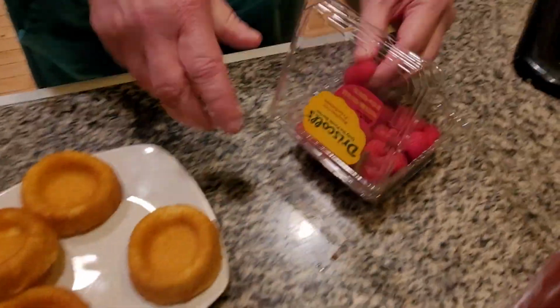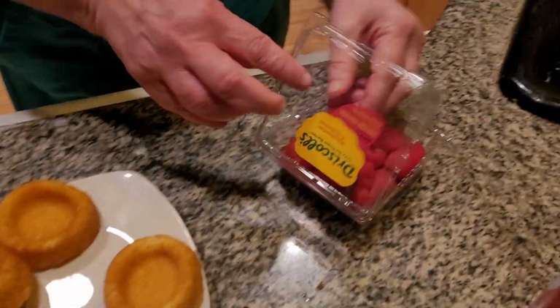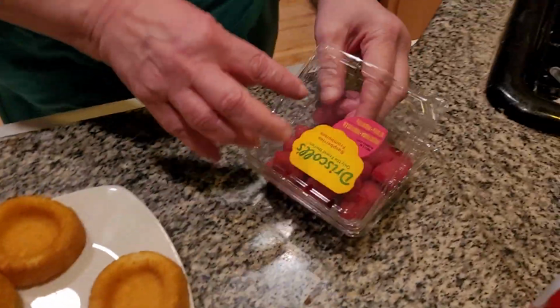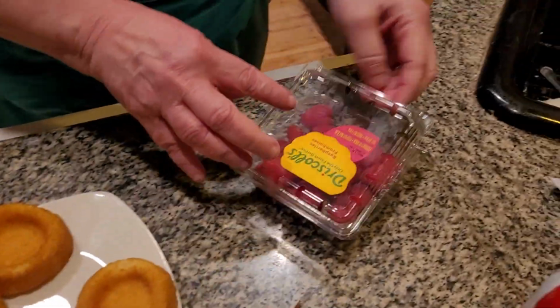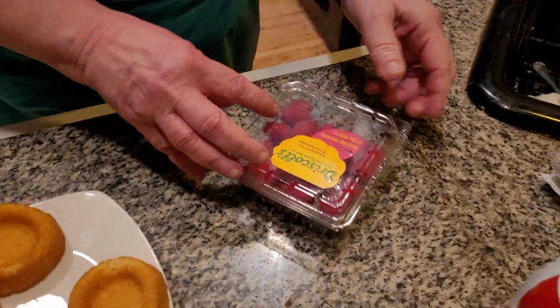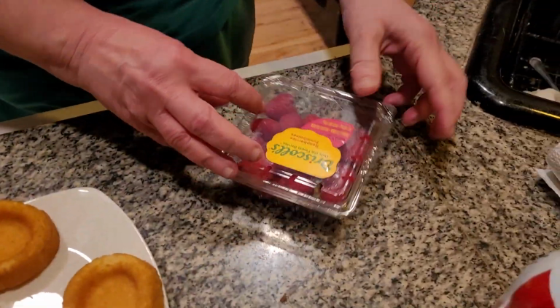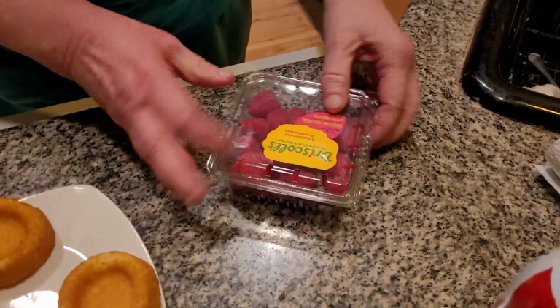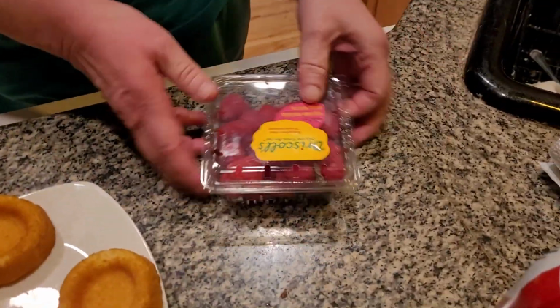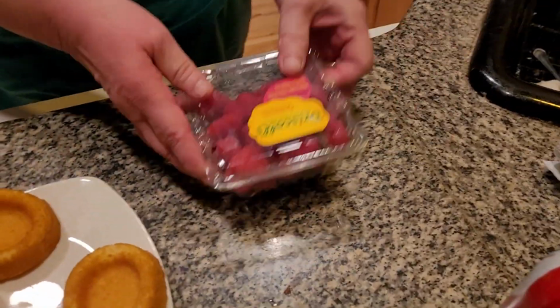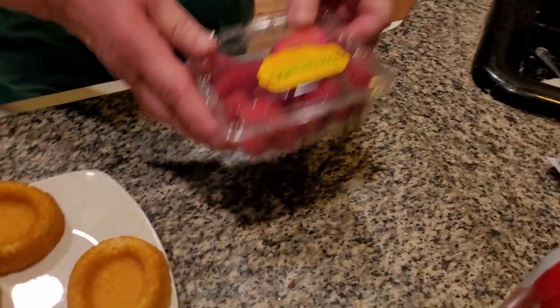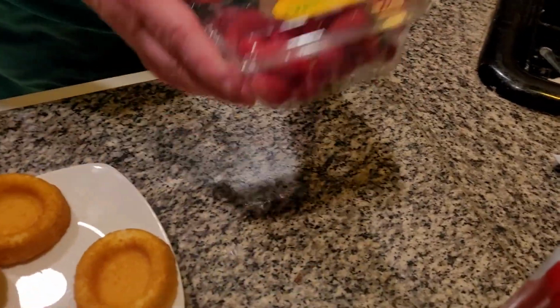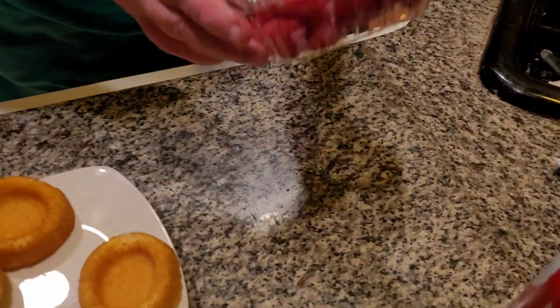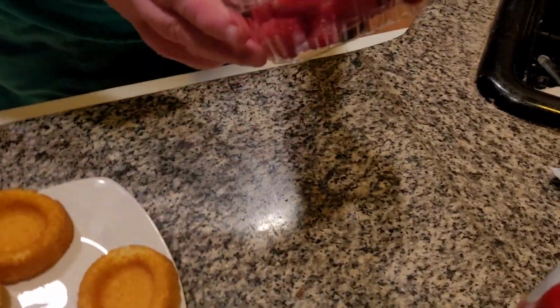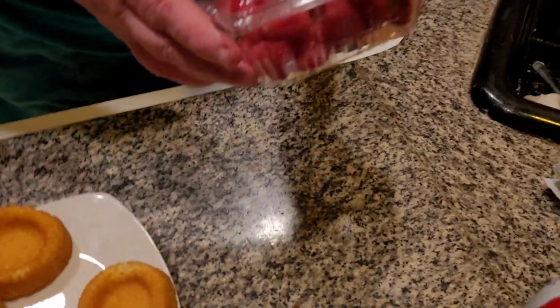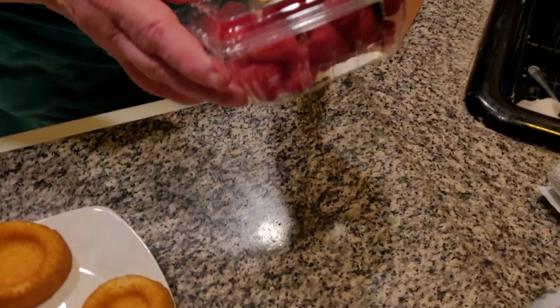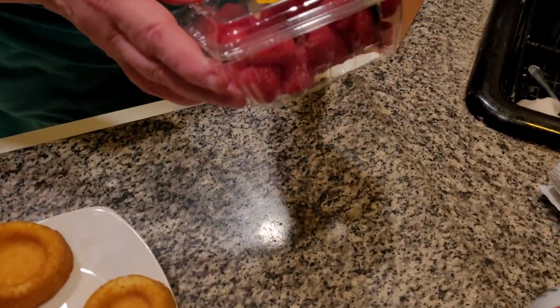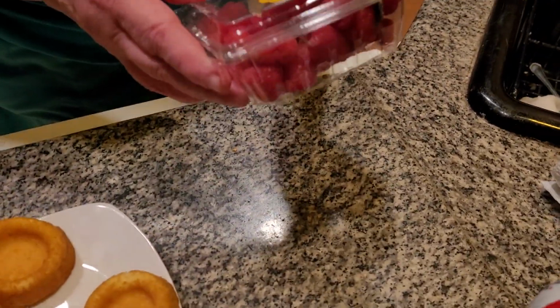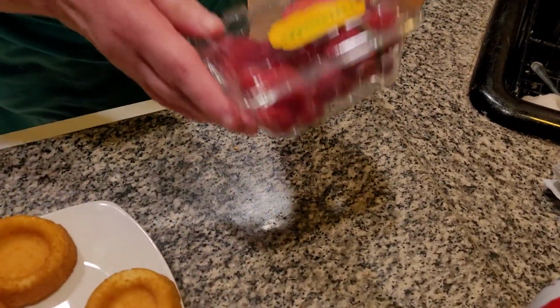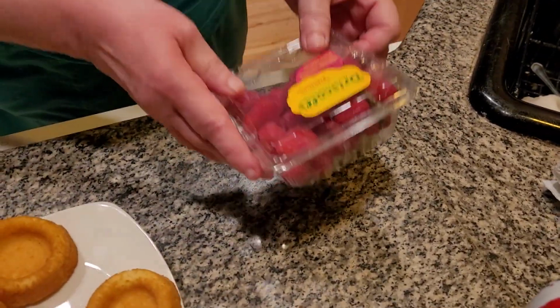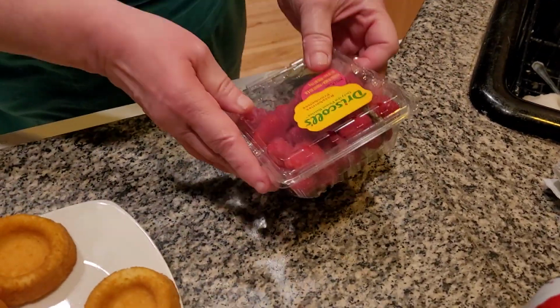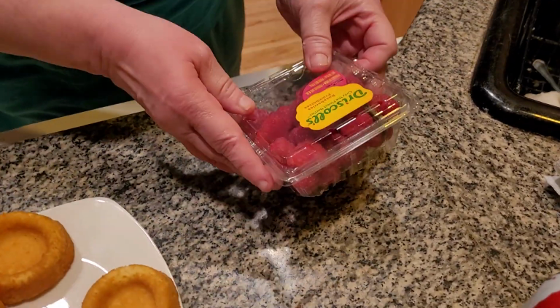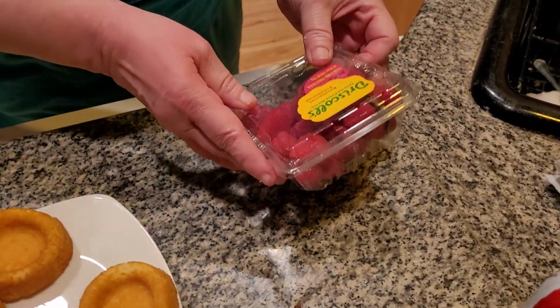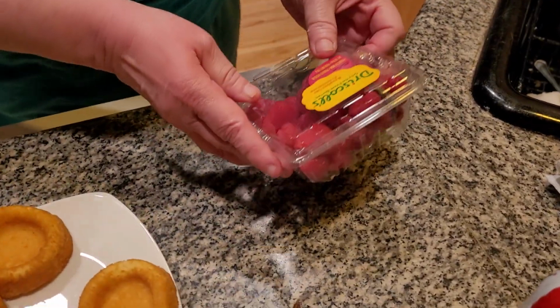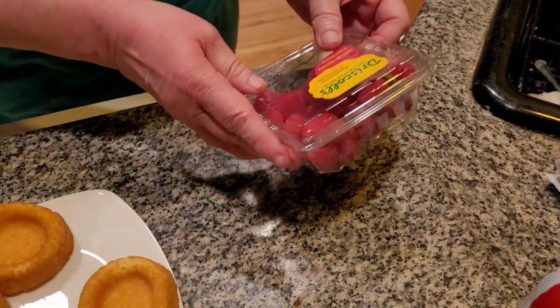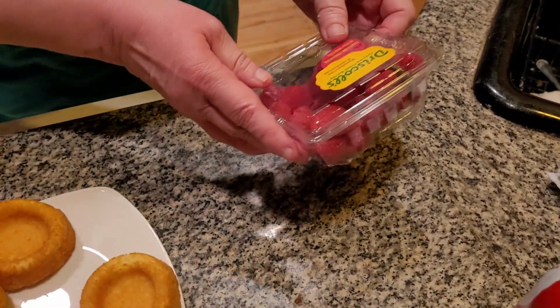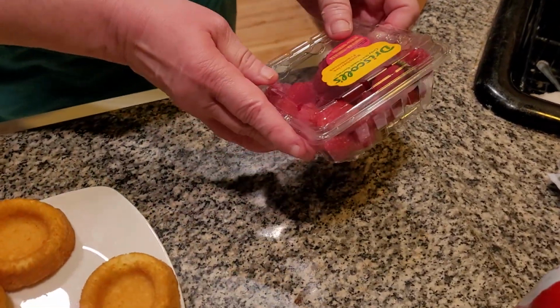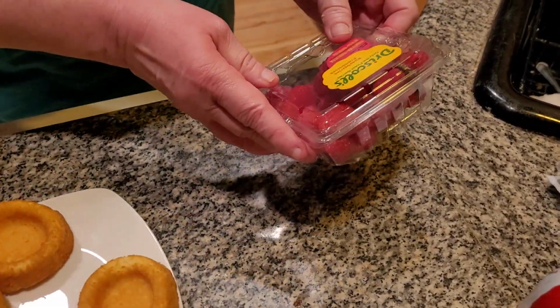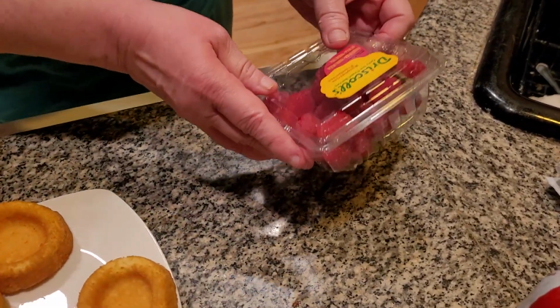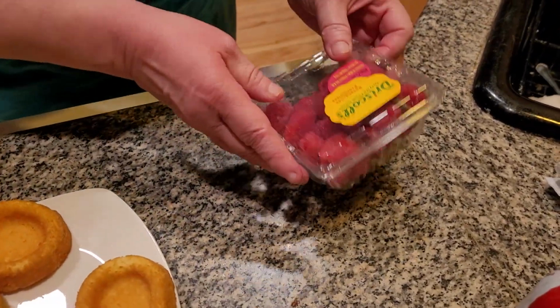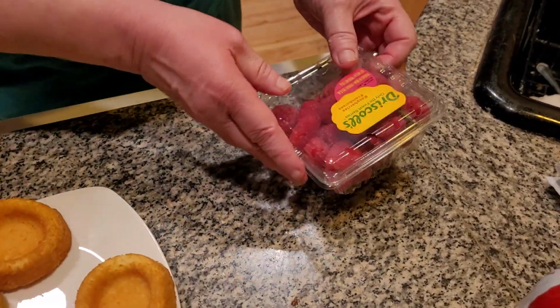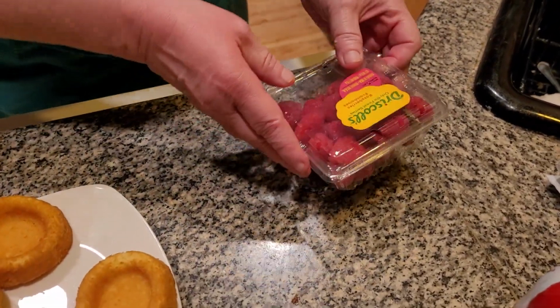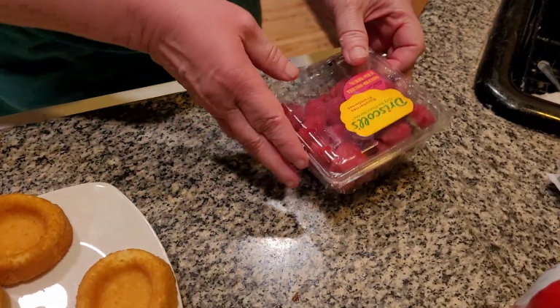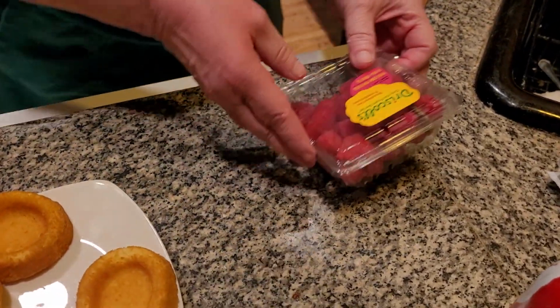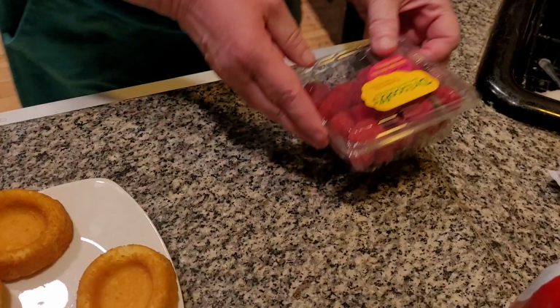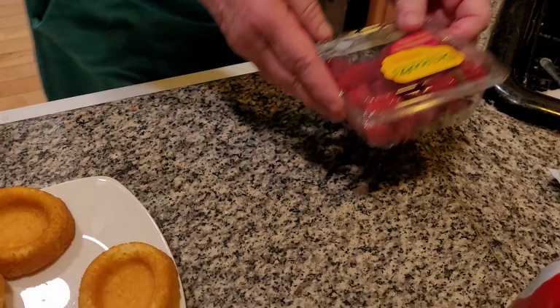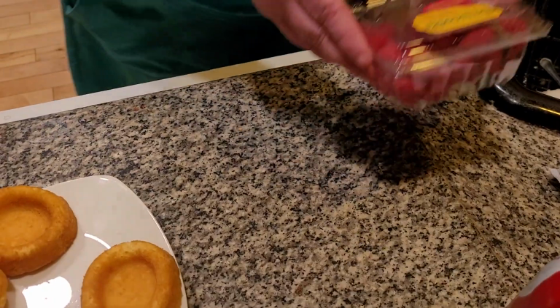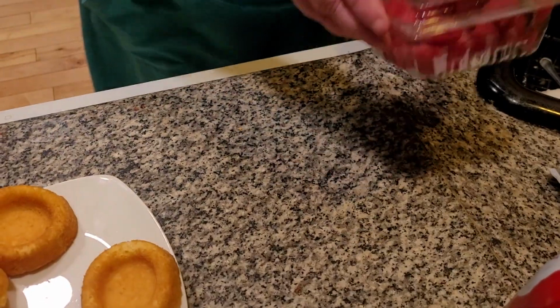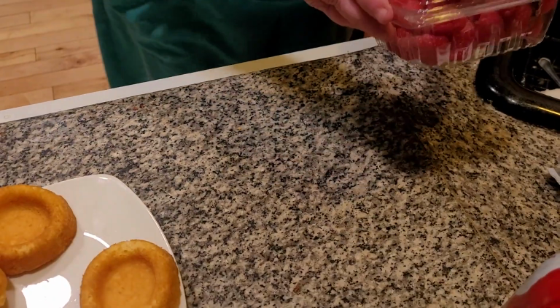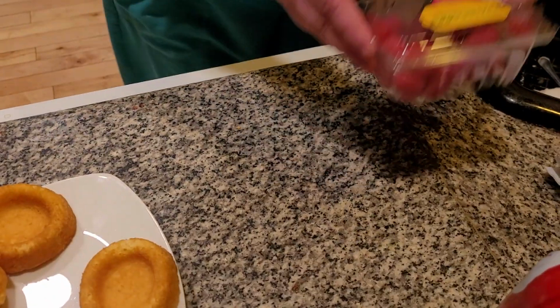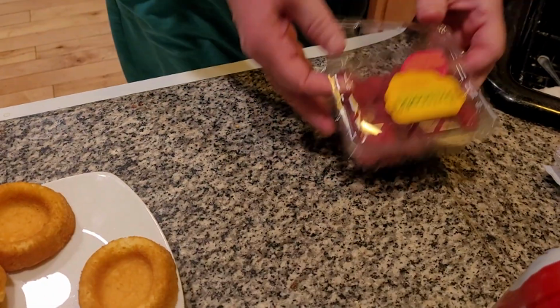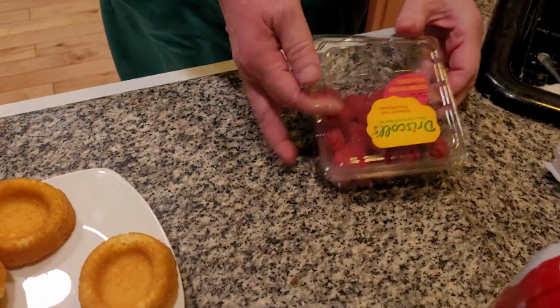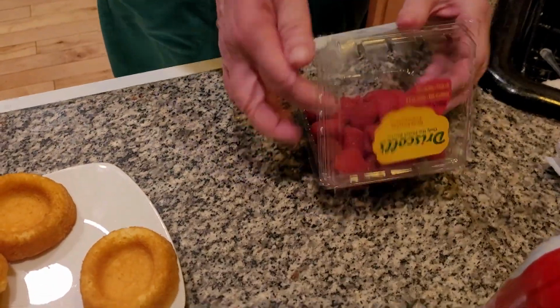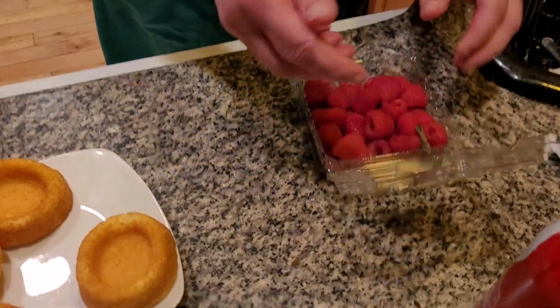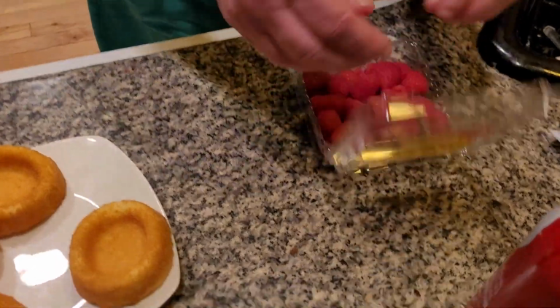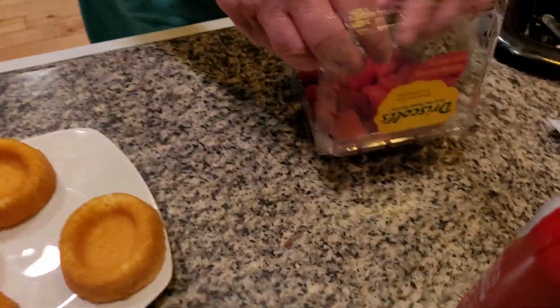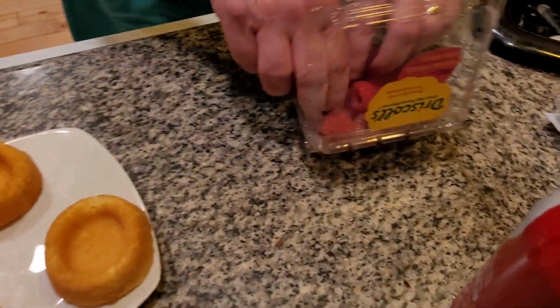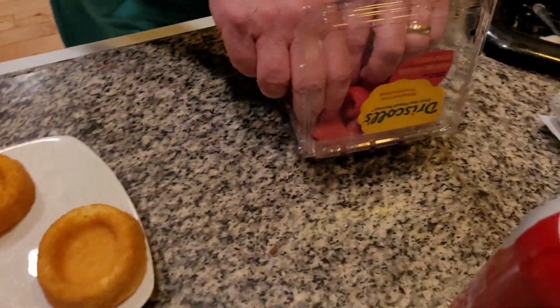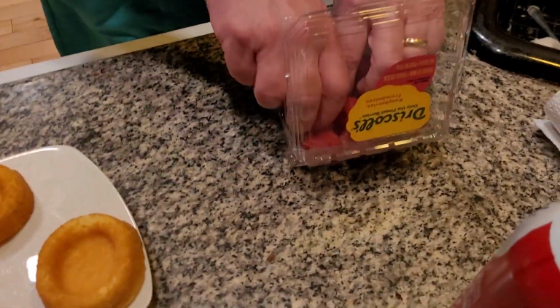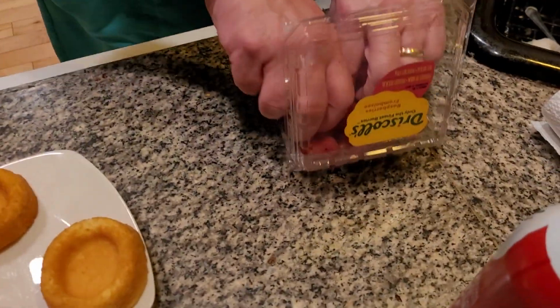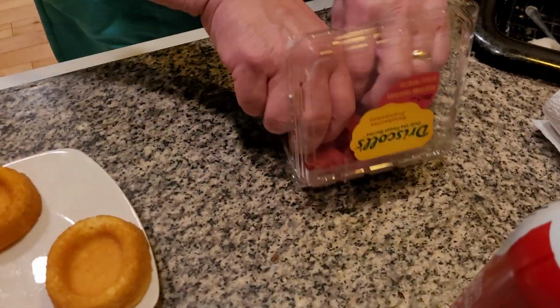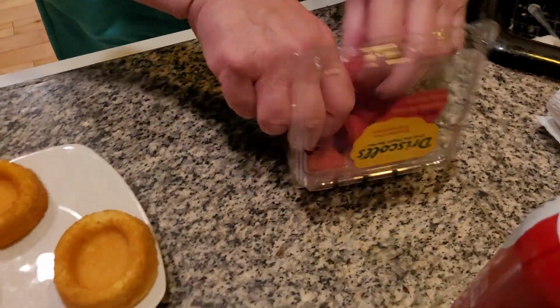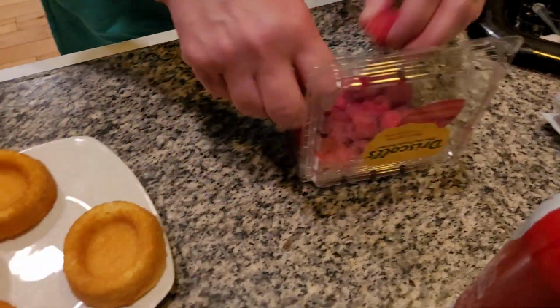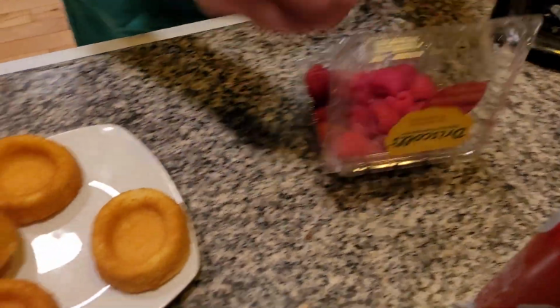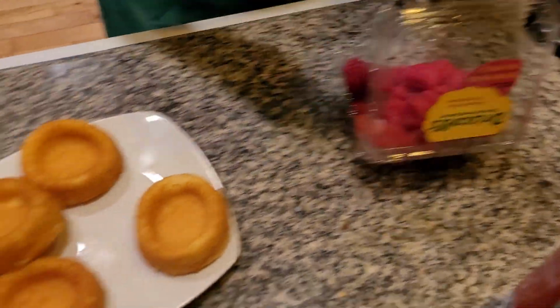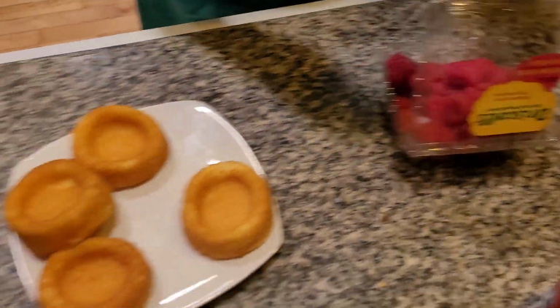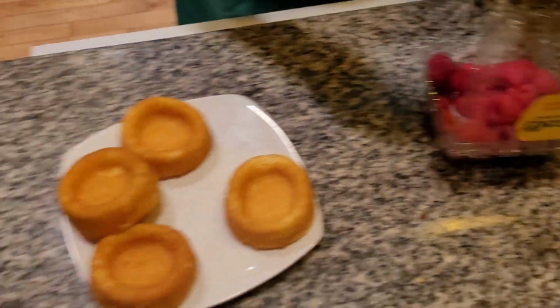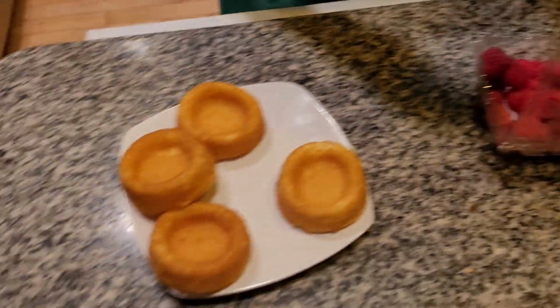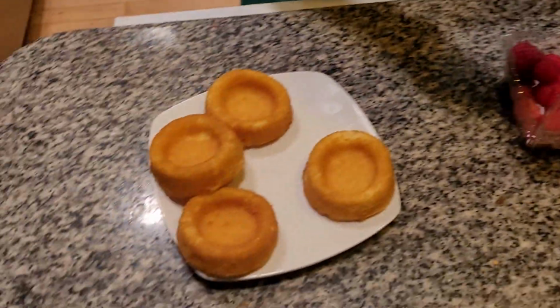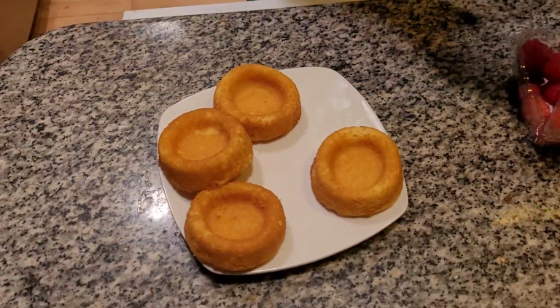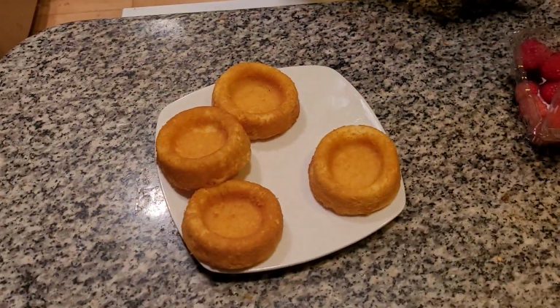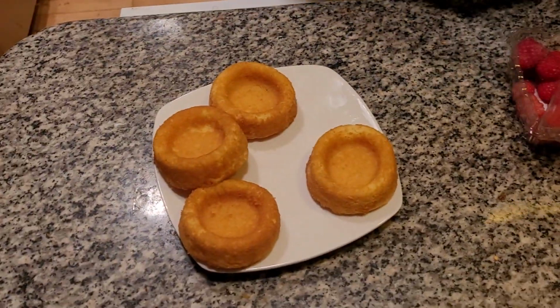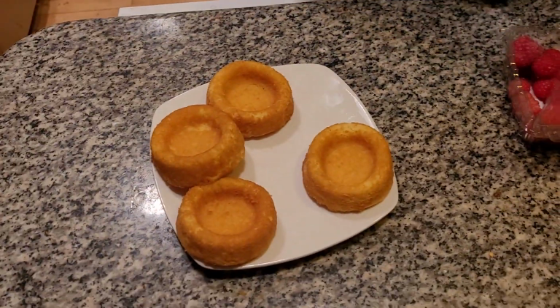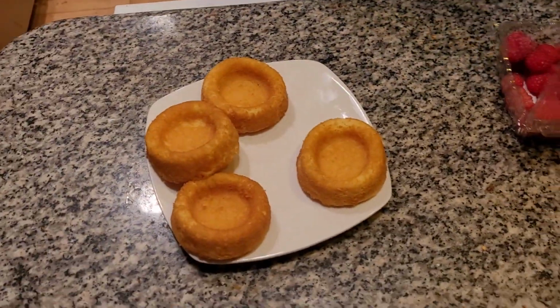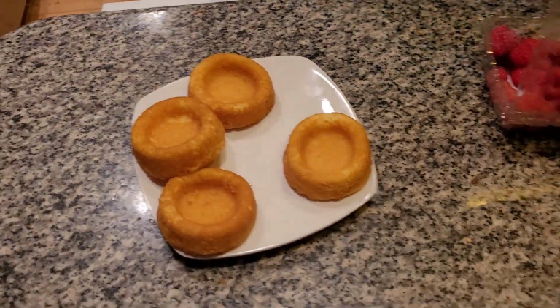These are raspberries. I hope these are raspberries. Gotta always check because I'm allergic to strawberries. These are definitely beautiful, beautiful raspberries.